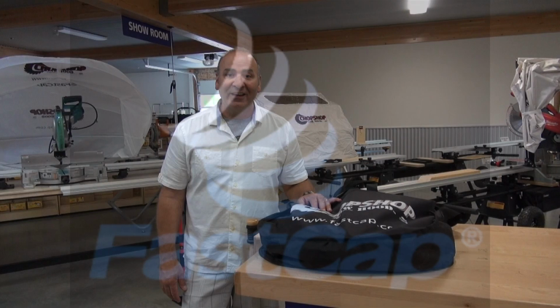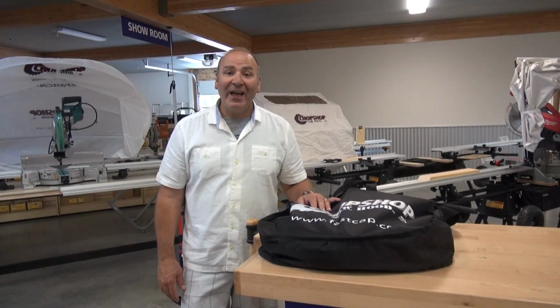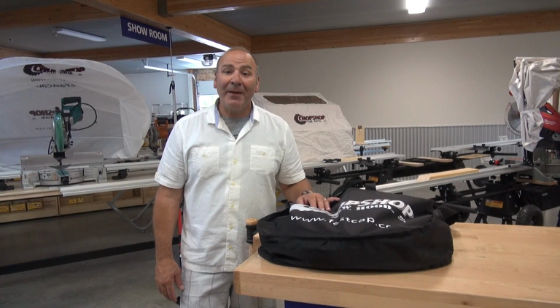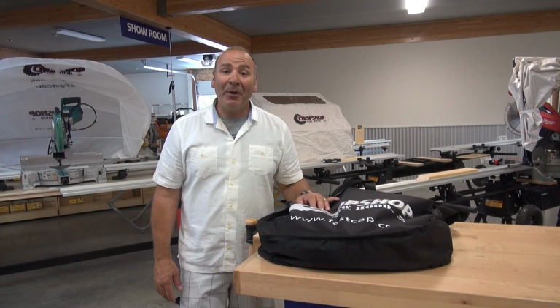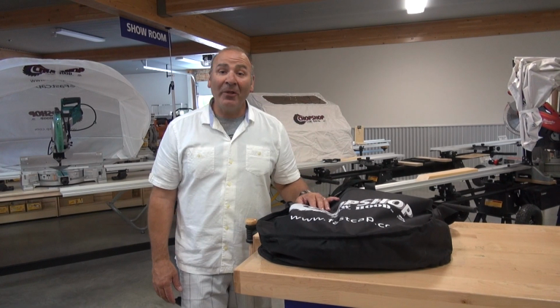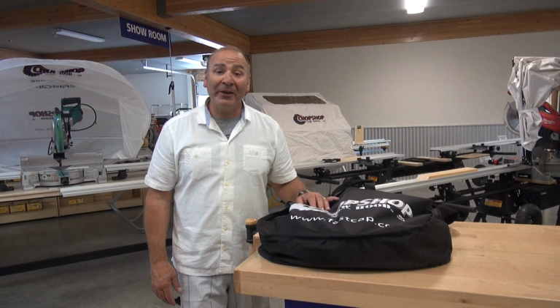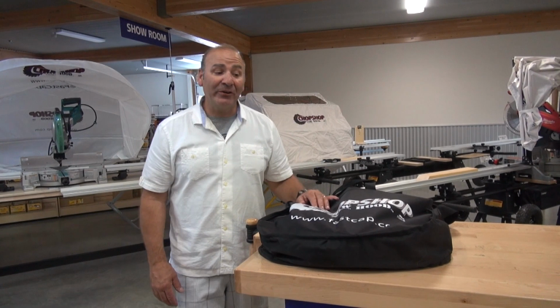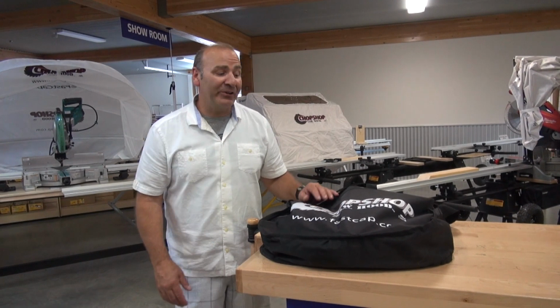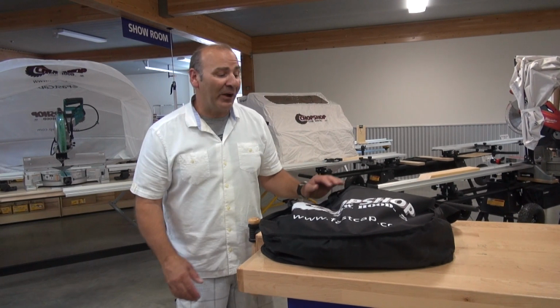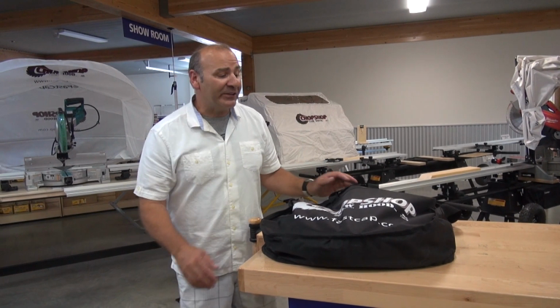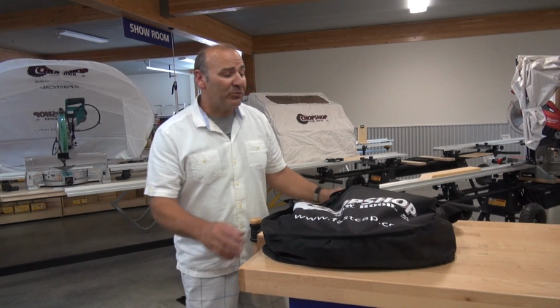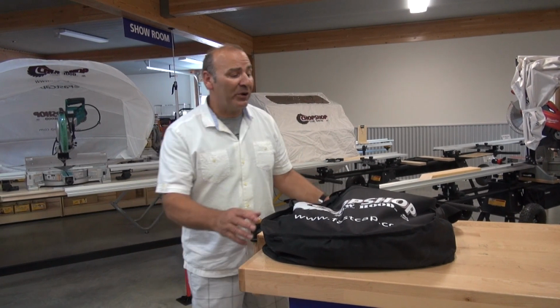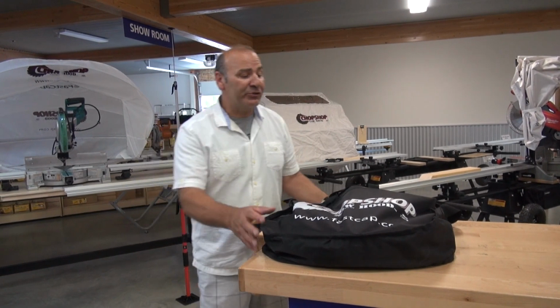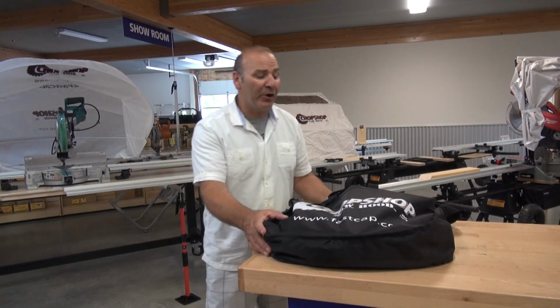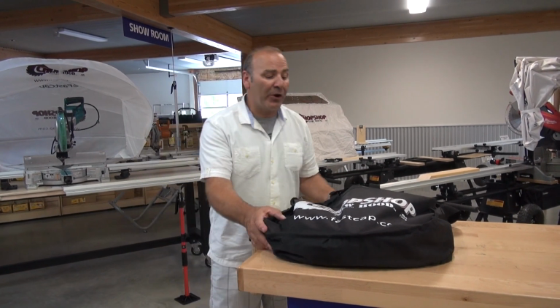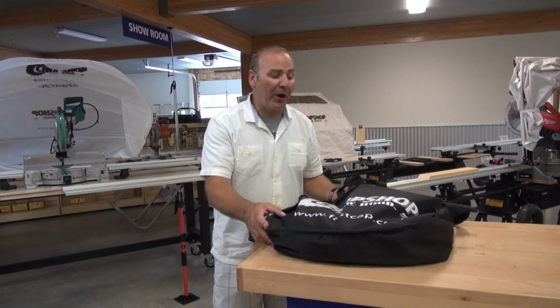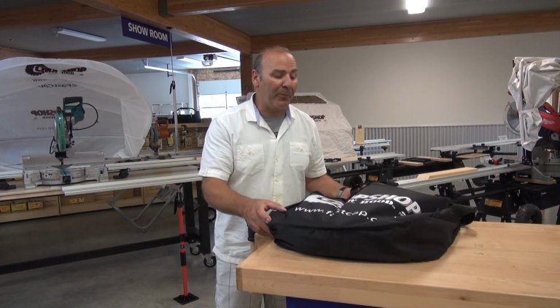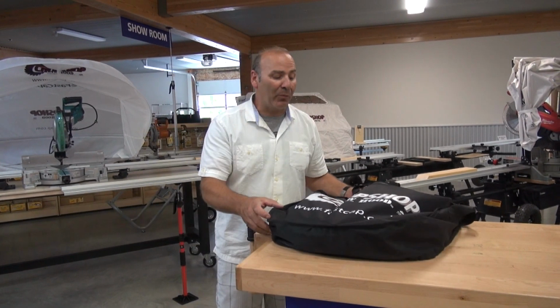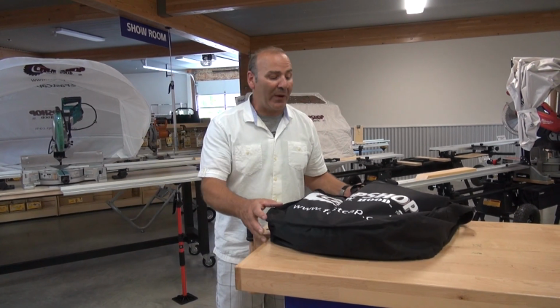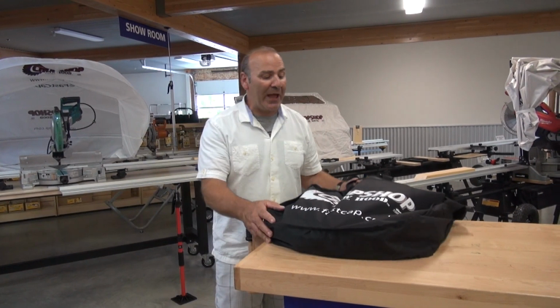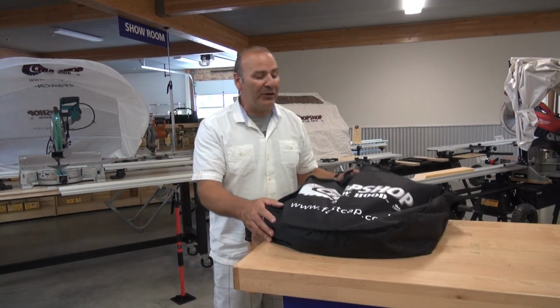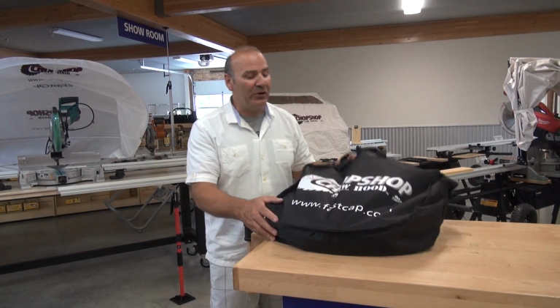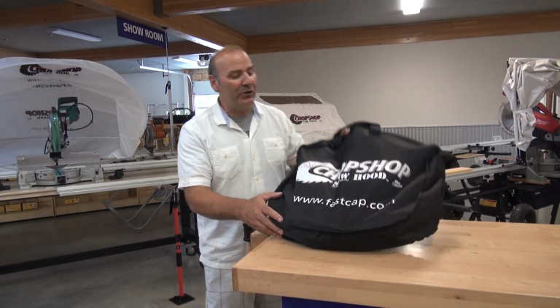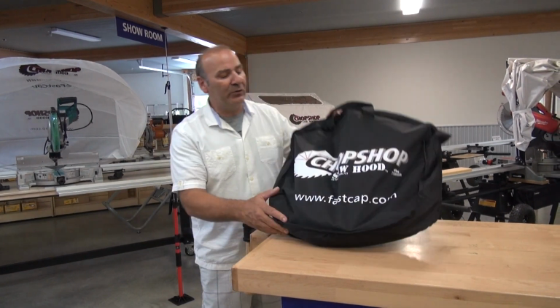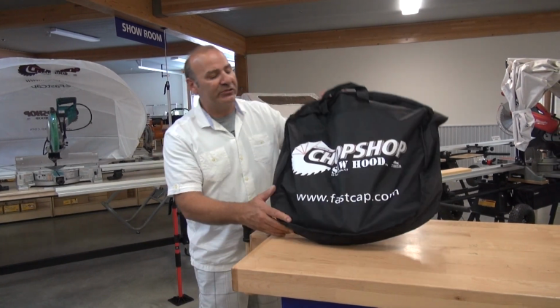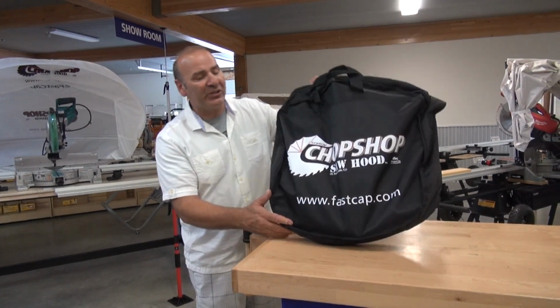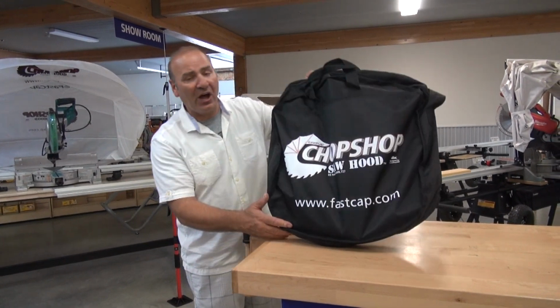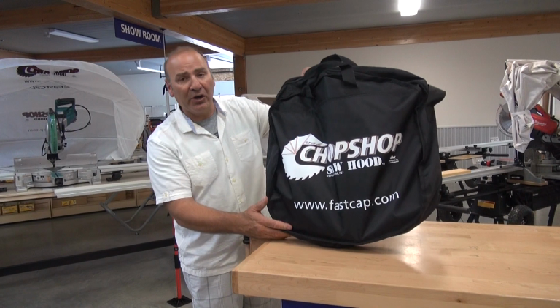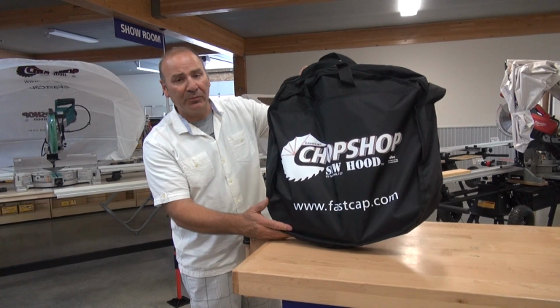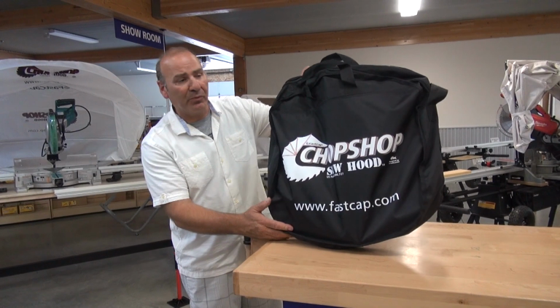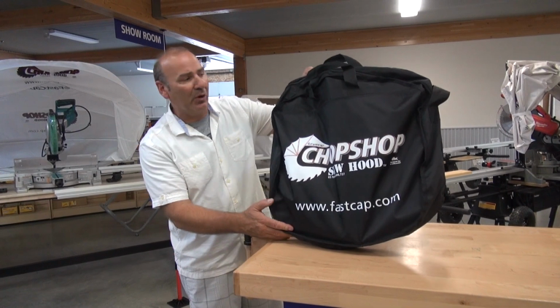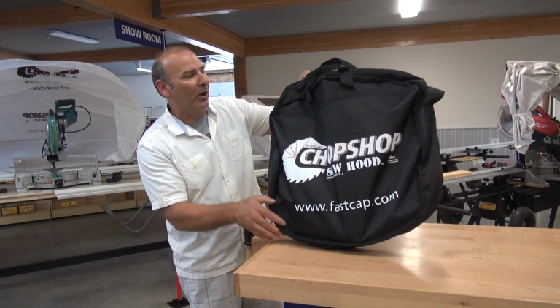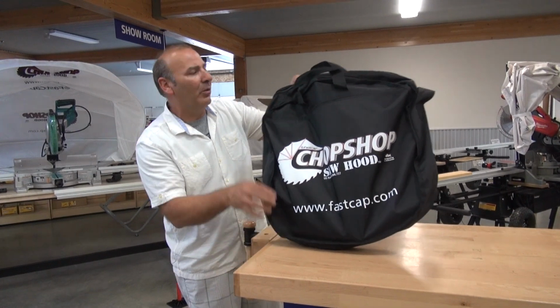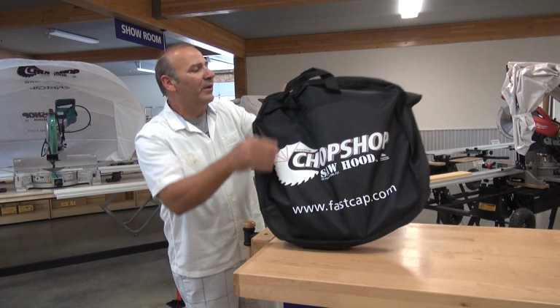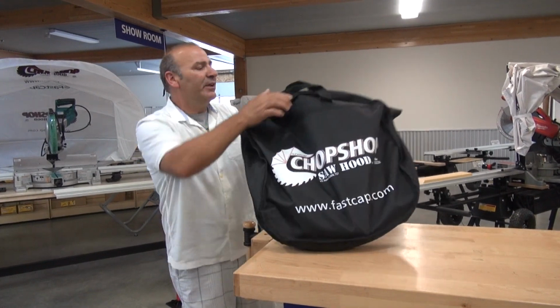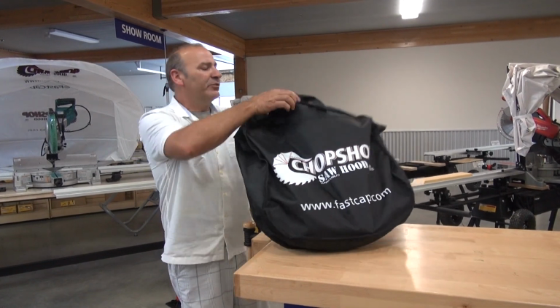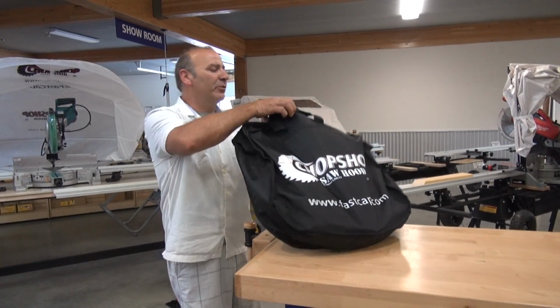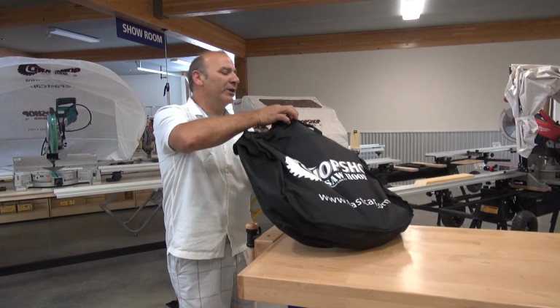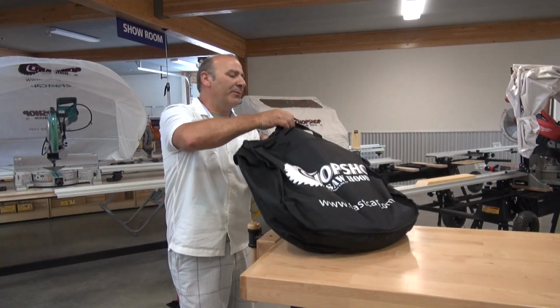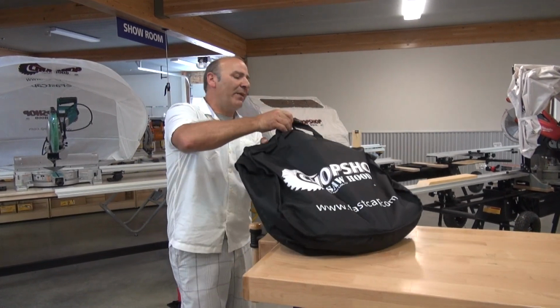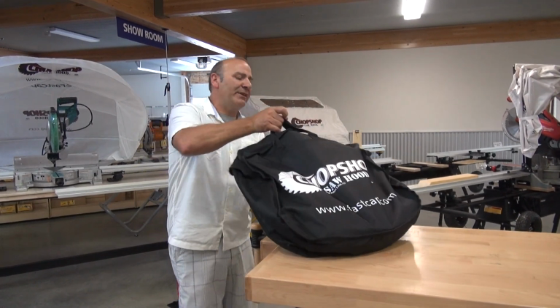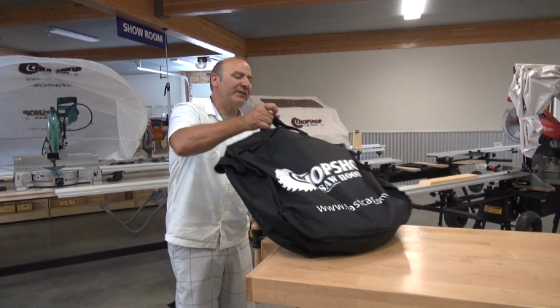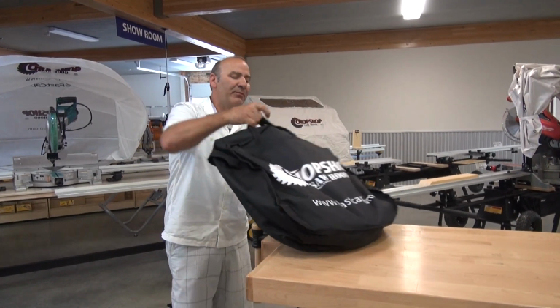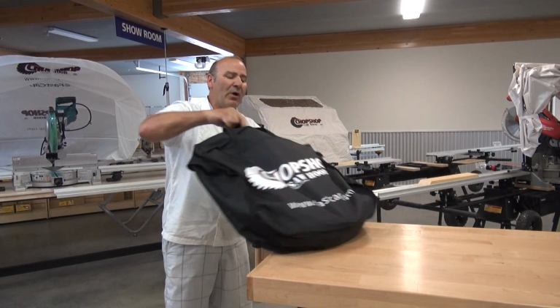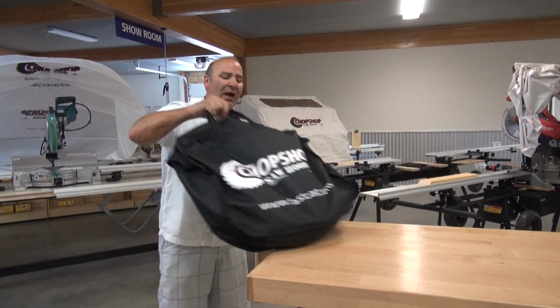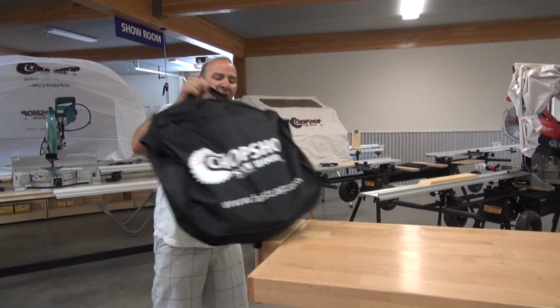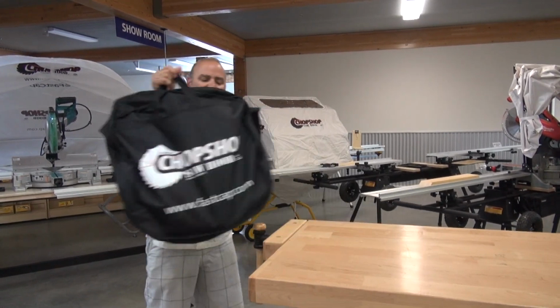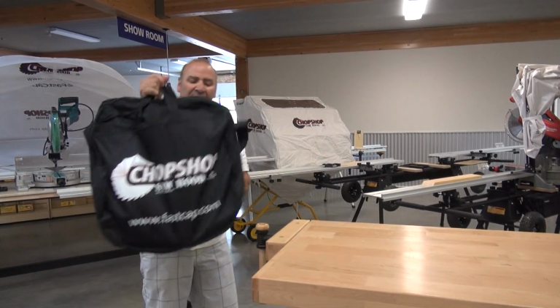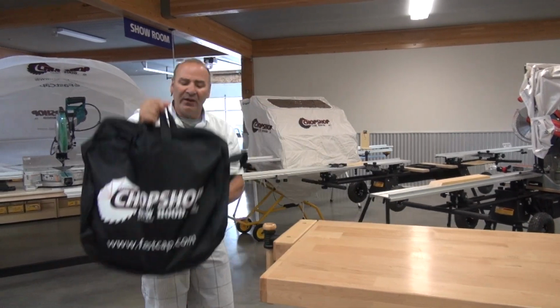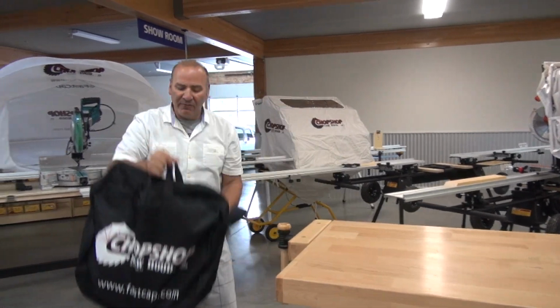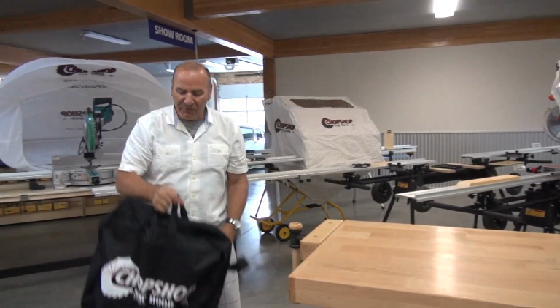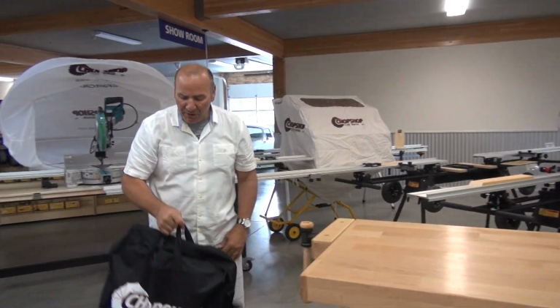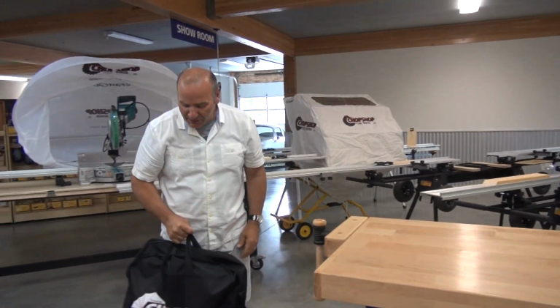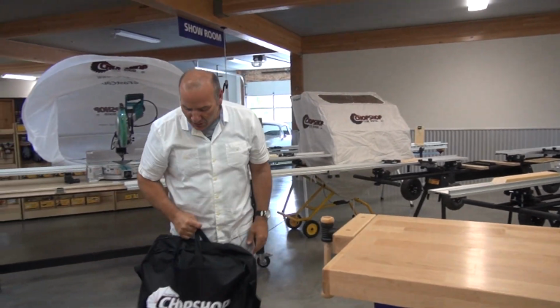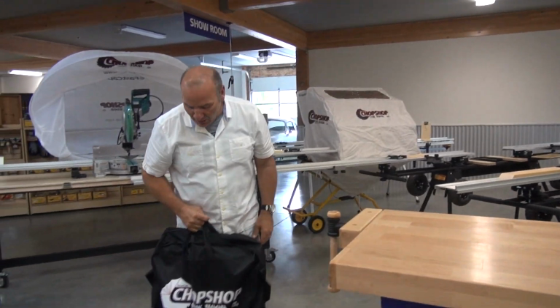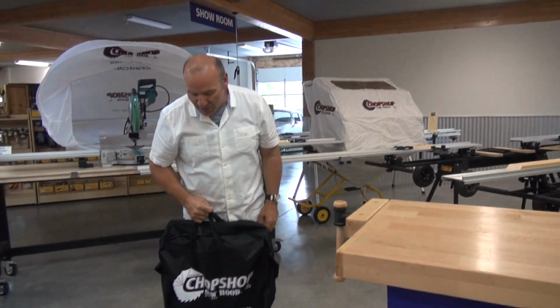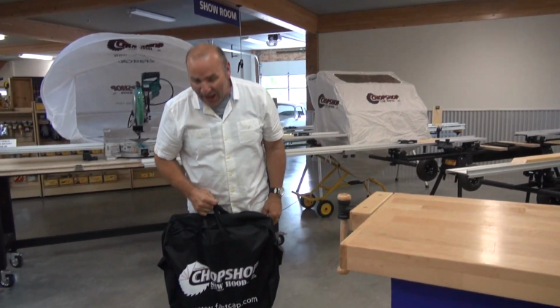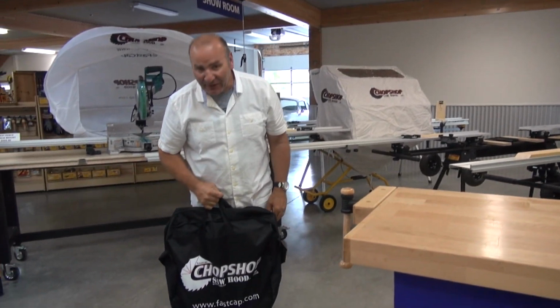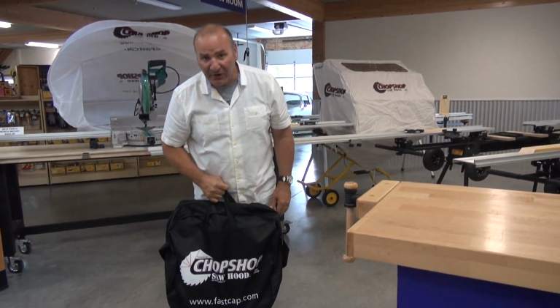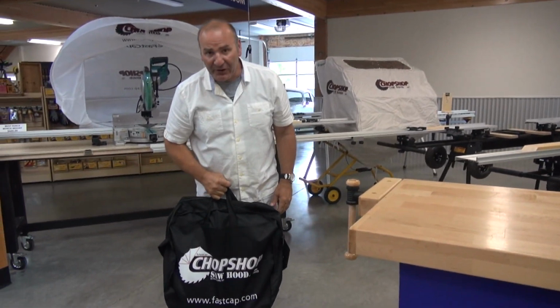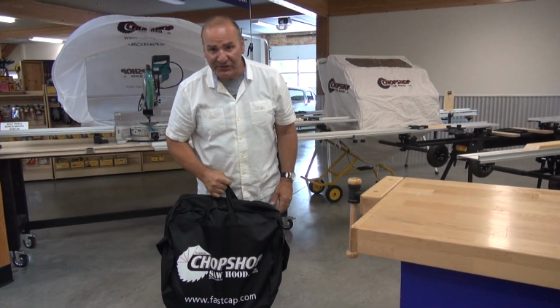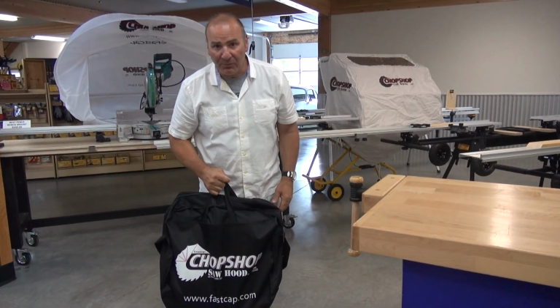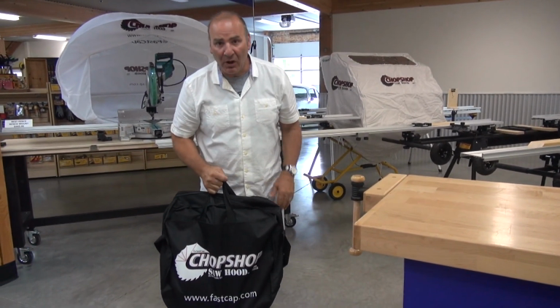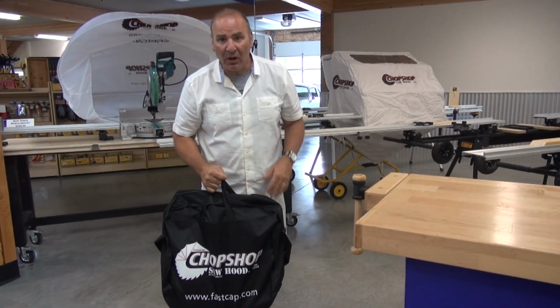Hey, Paul Akers here. I just want to show you our brand new Sawhood Pro. It's really an amazing product — very compact, very small.